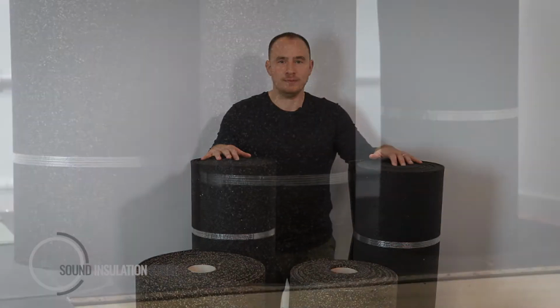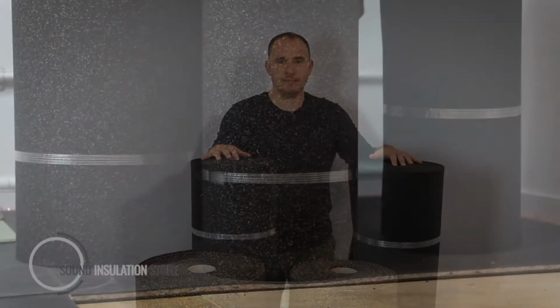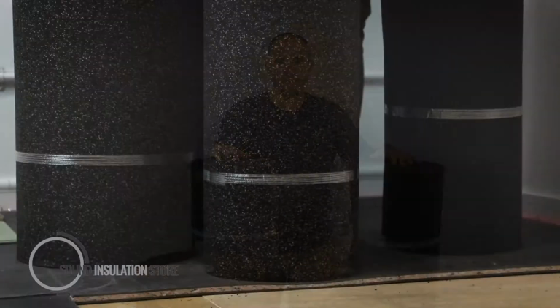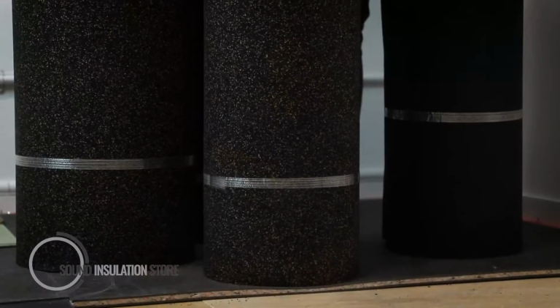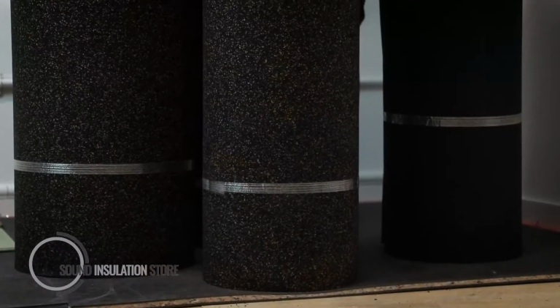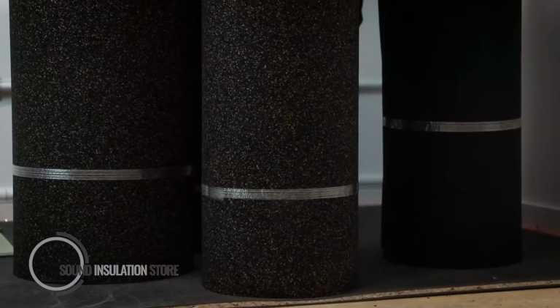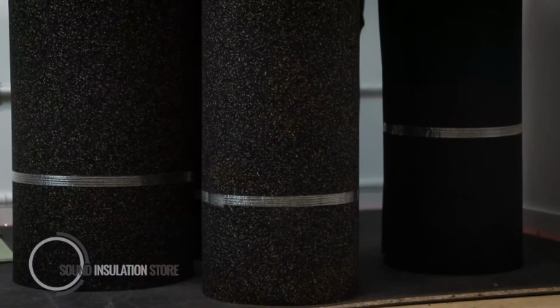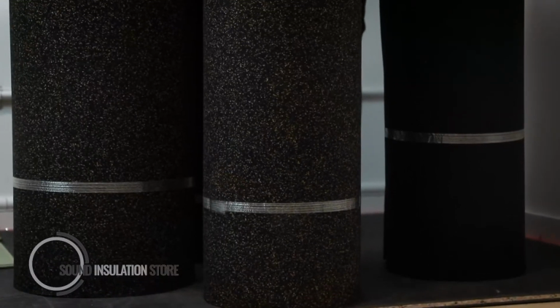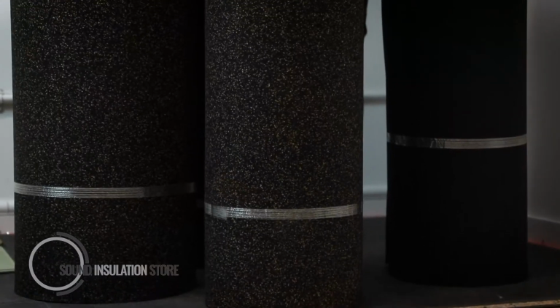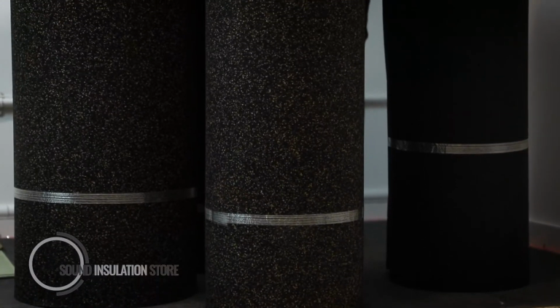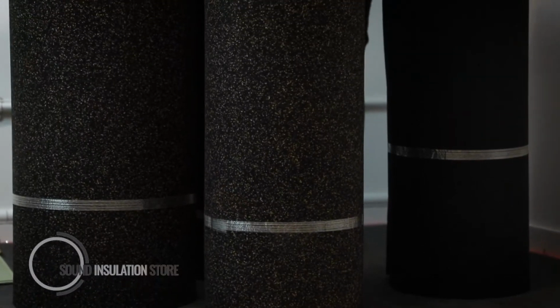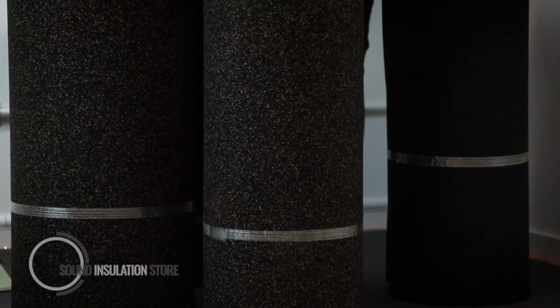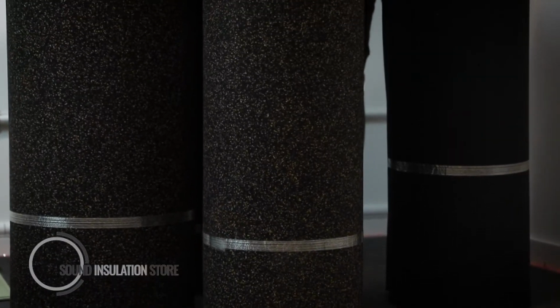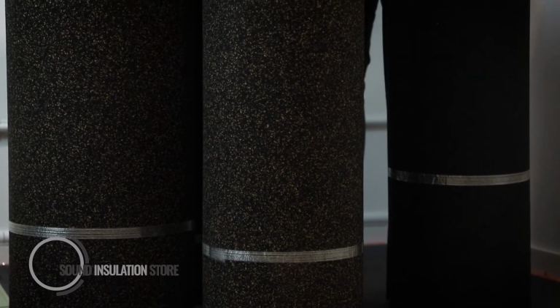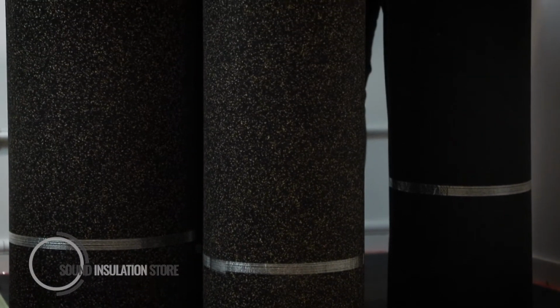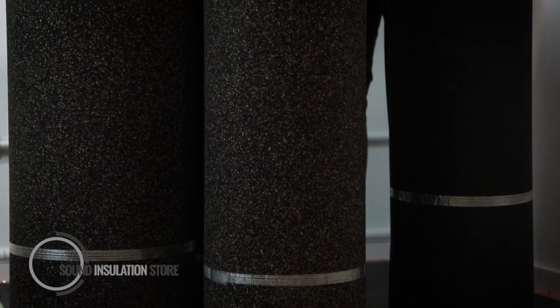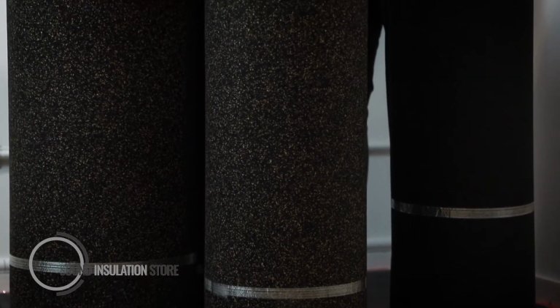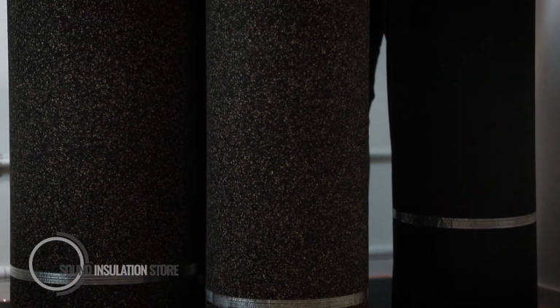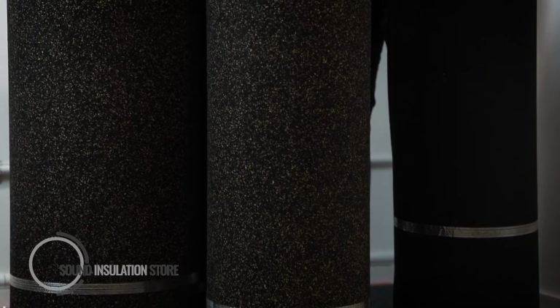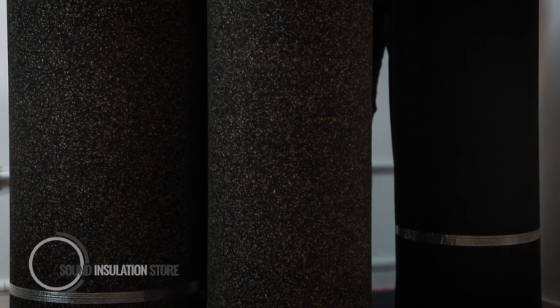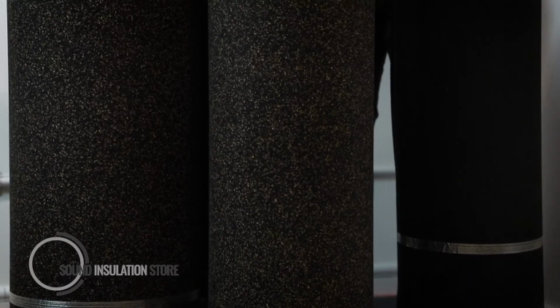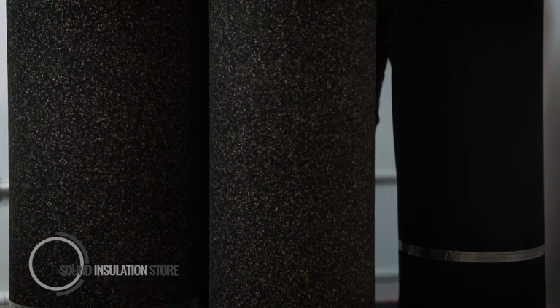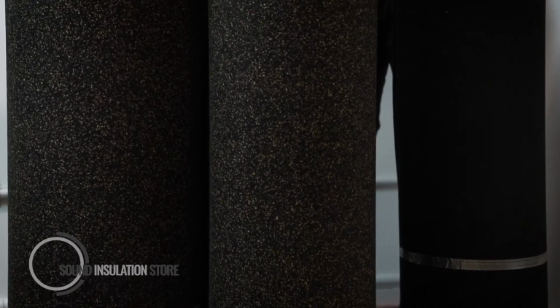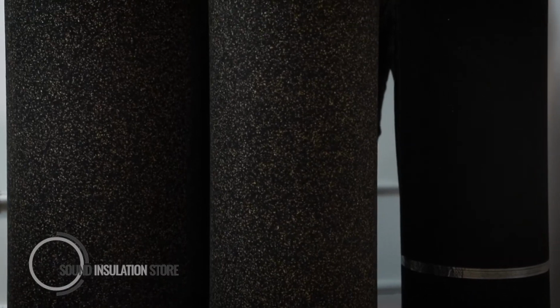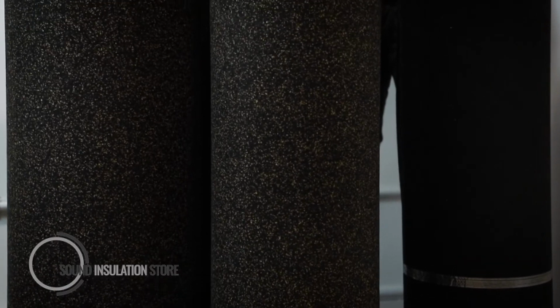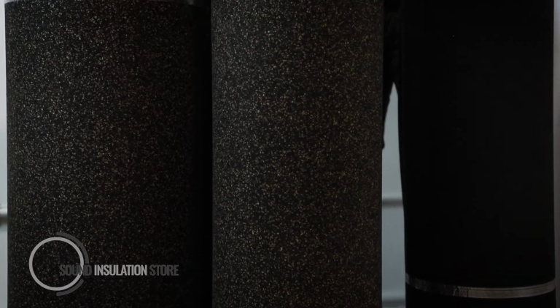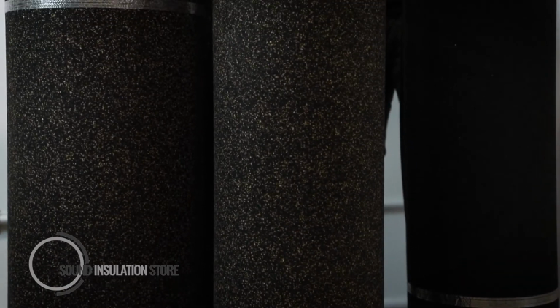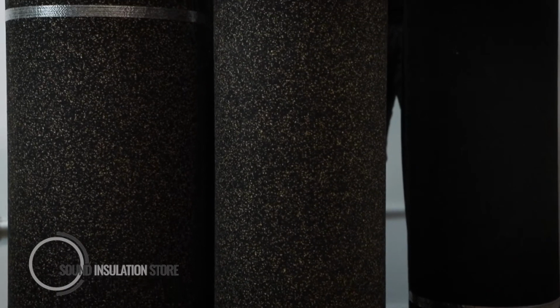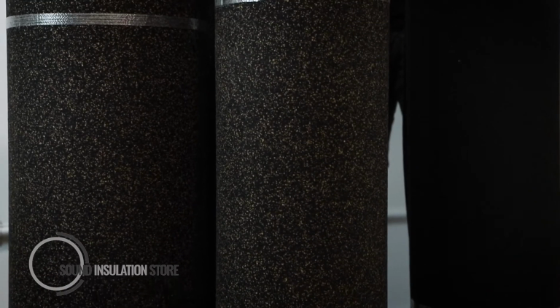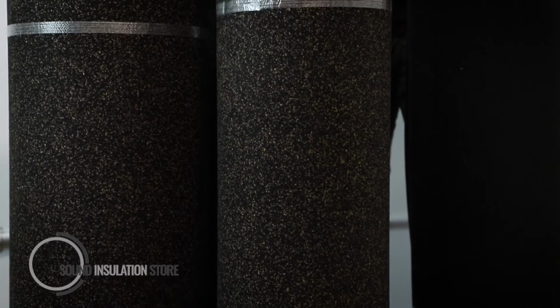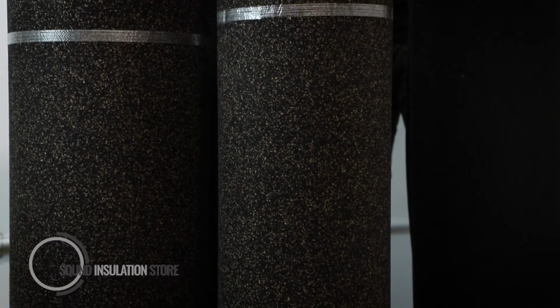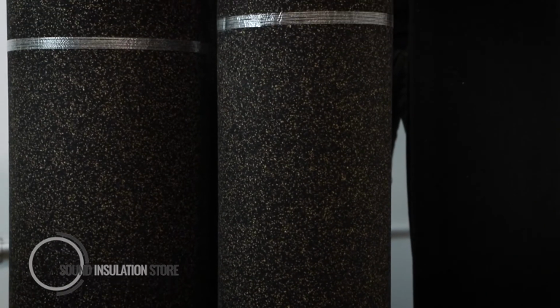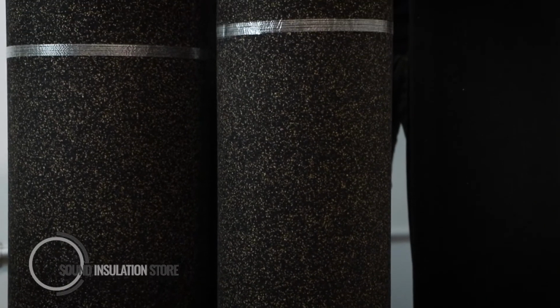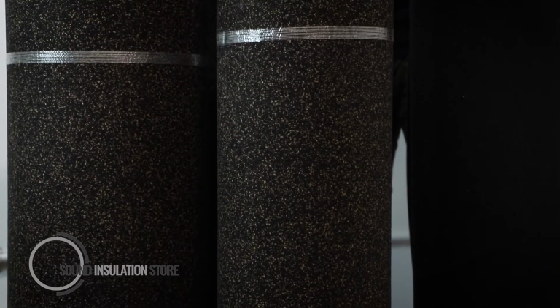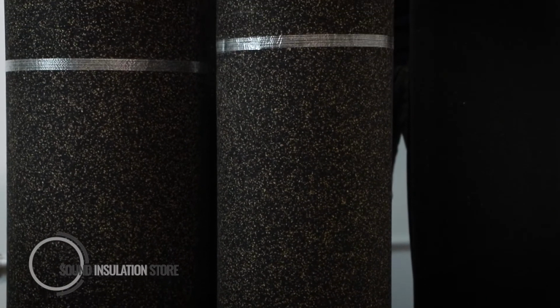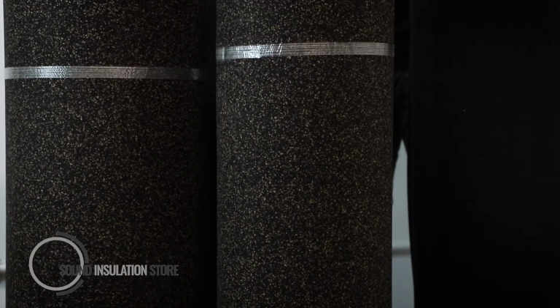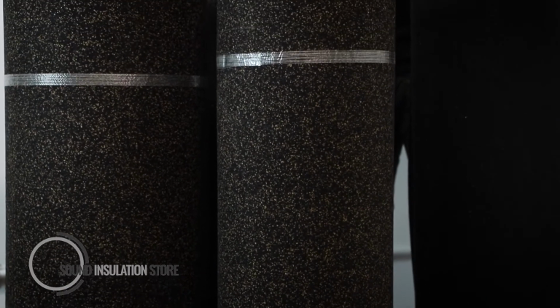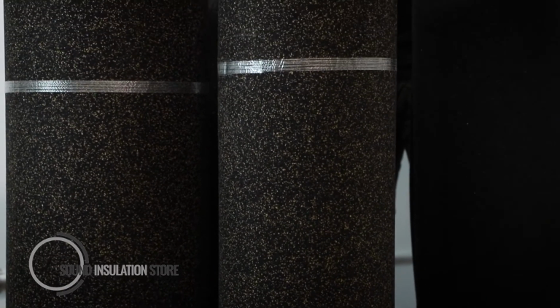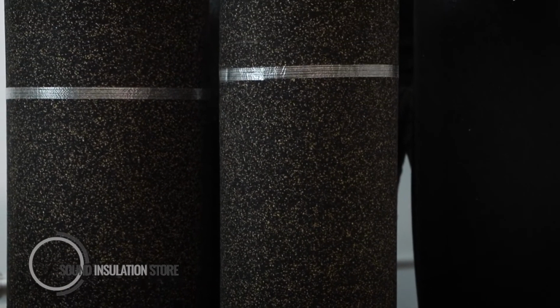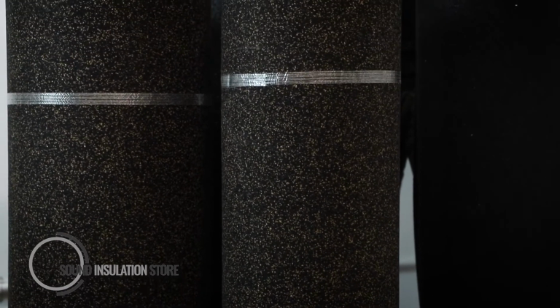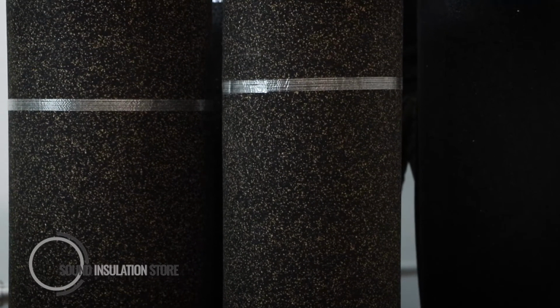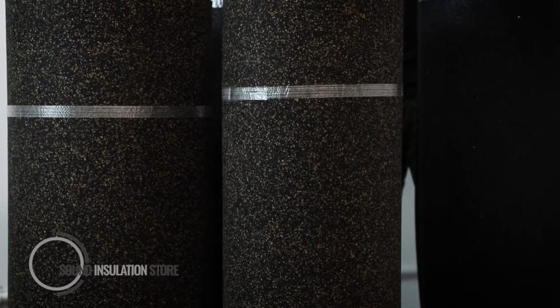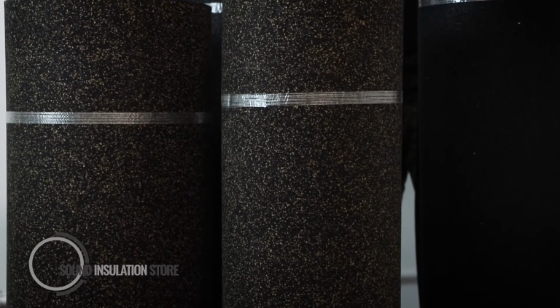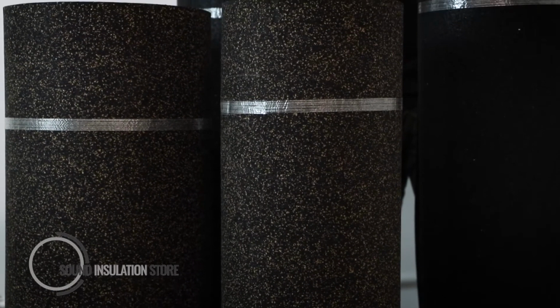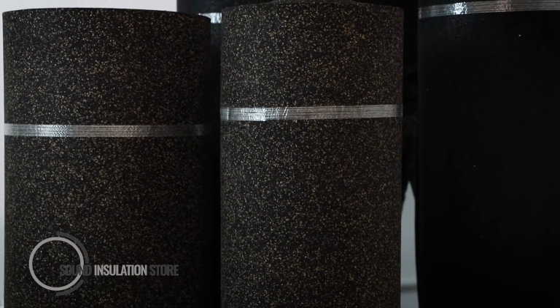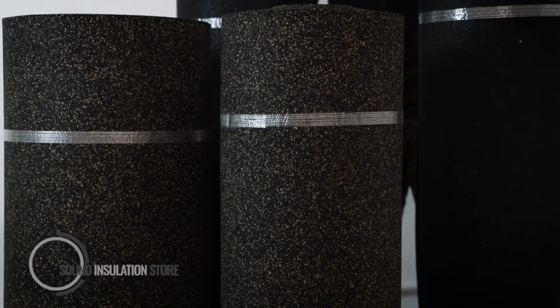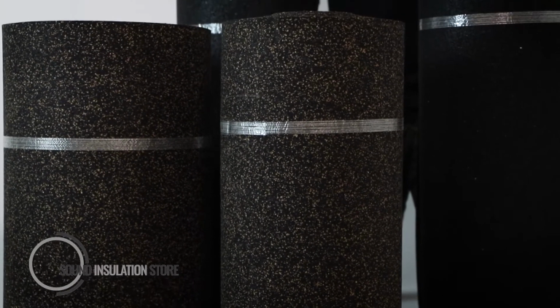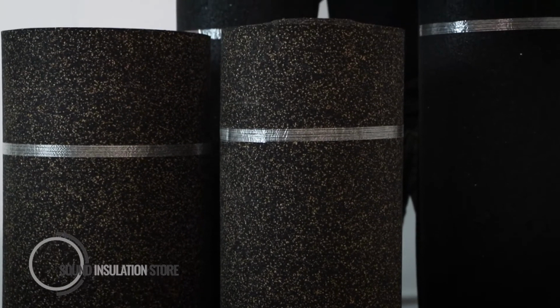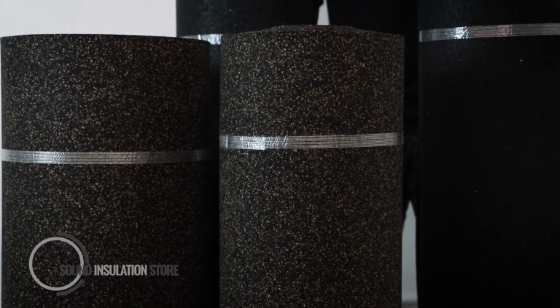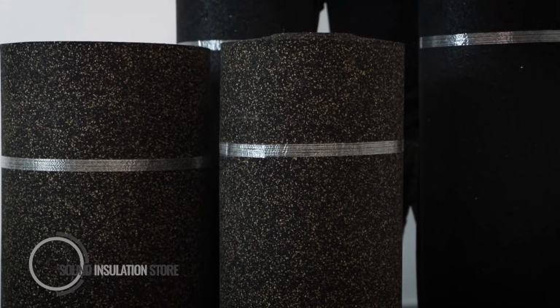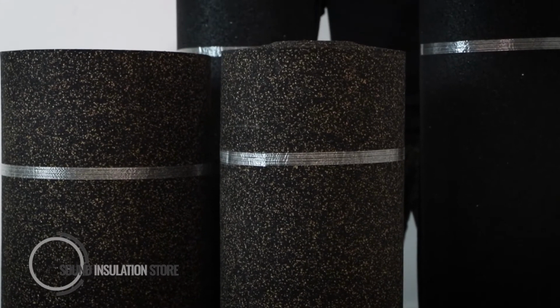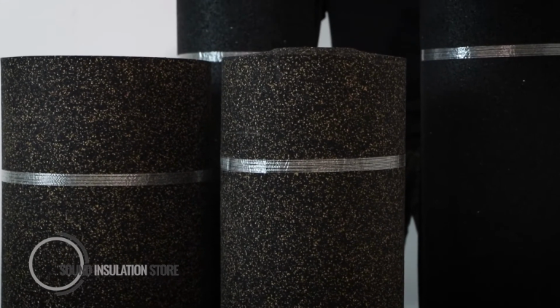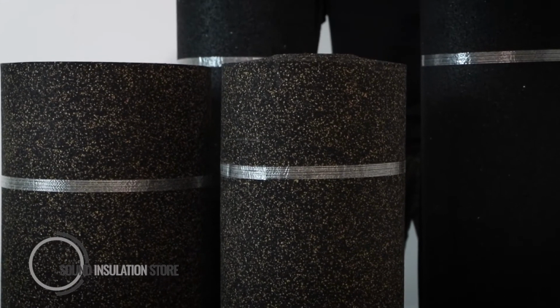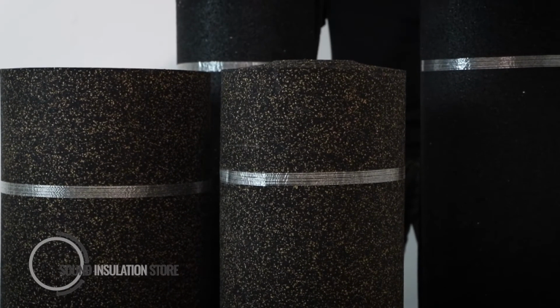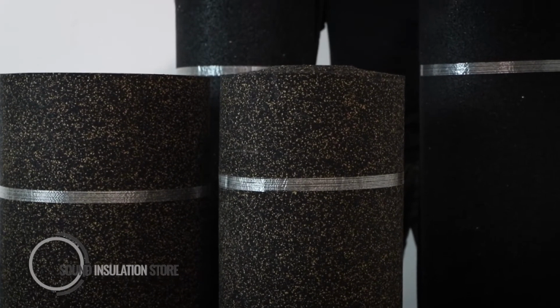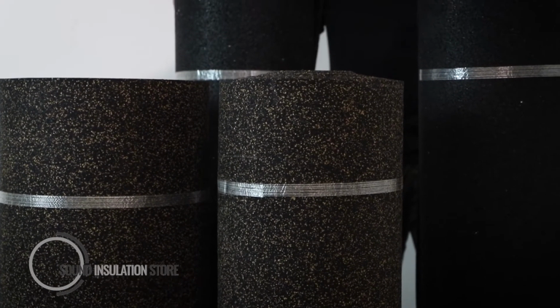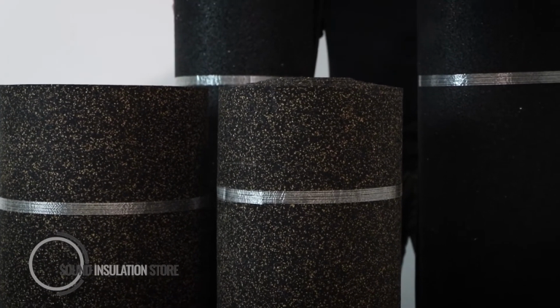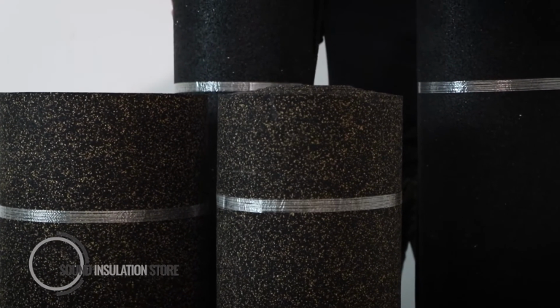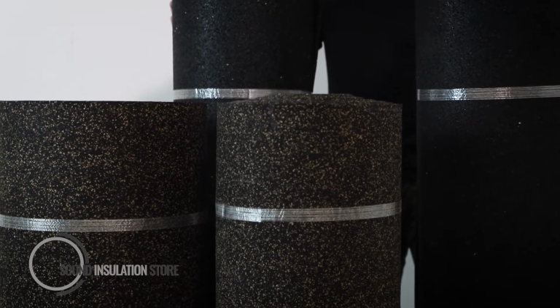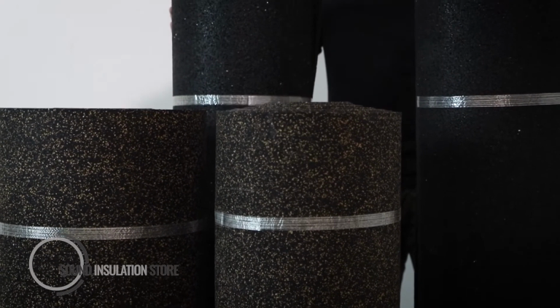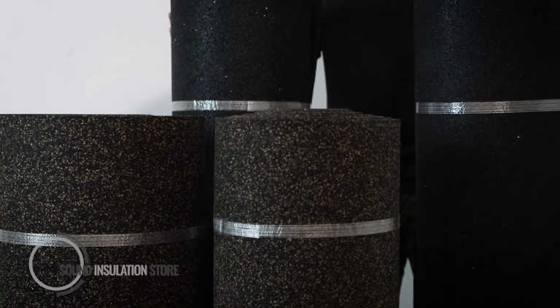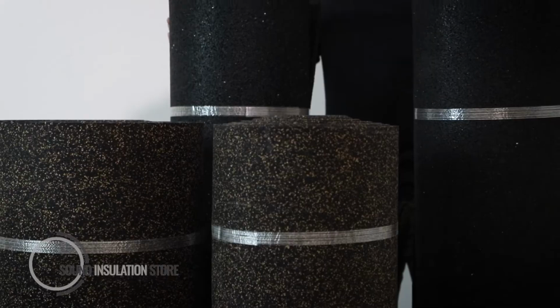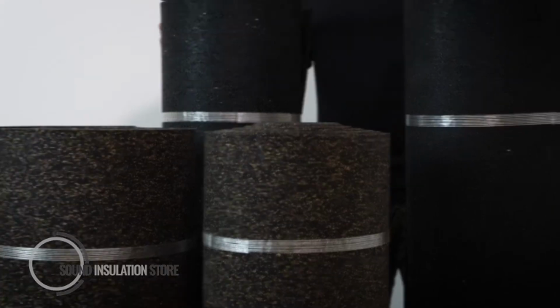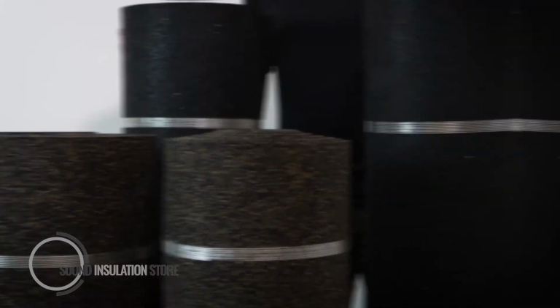As you can see, all the DB Matting and DB FFR range are heavy rolls of rubber, so each roll is a two-man lift.